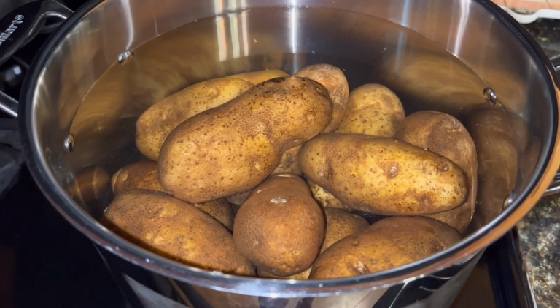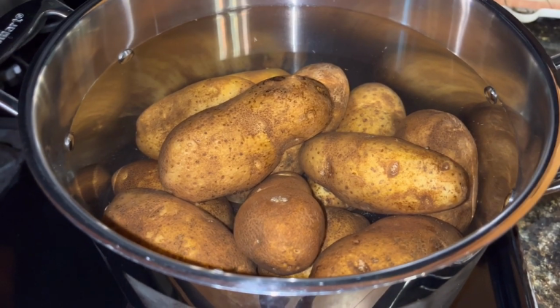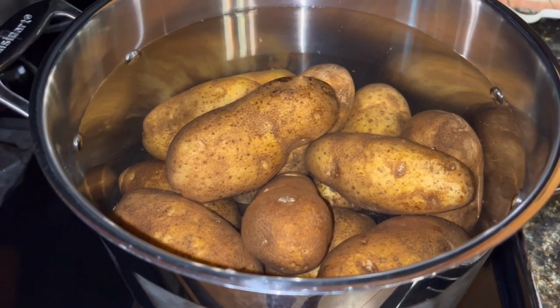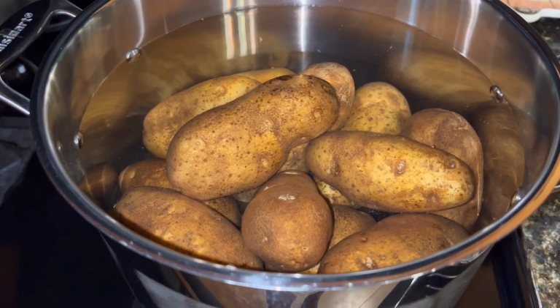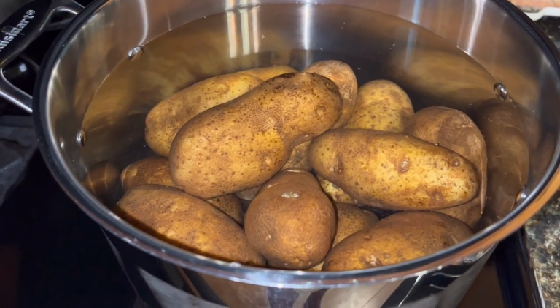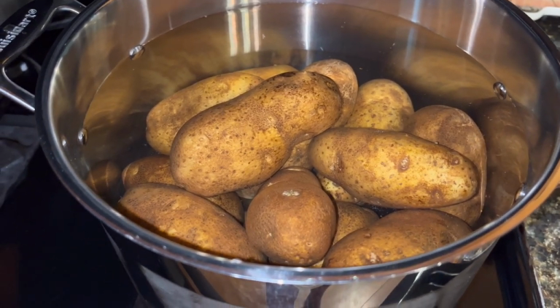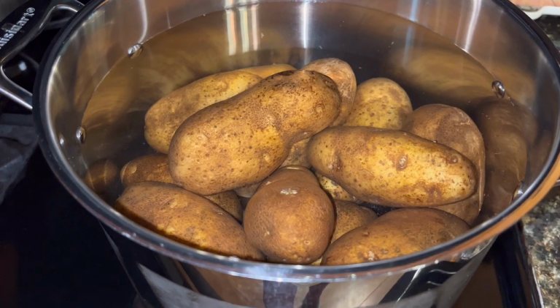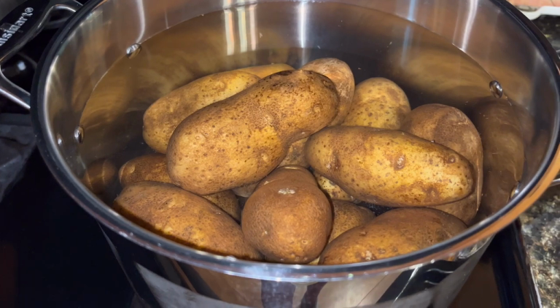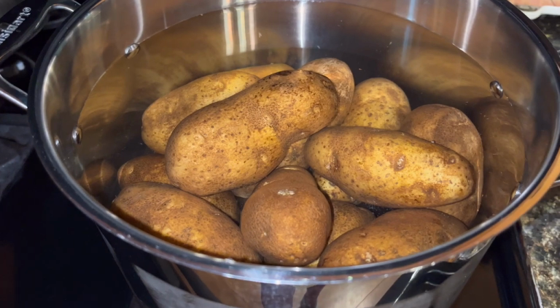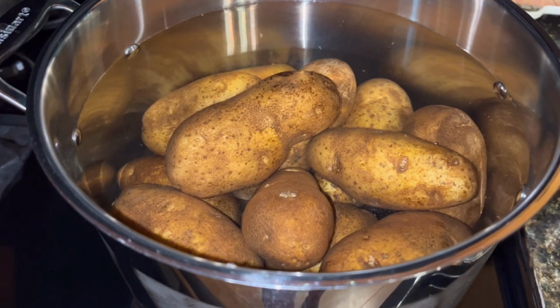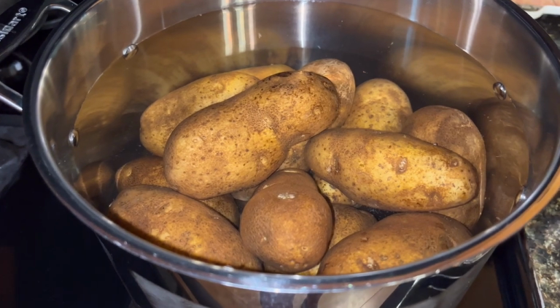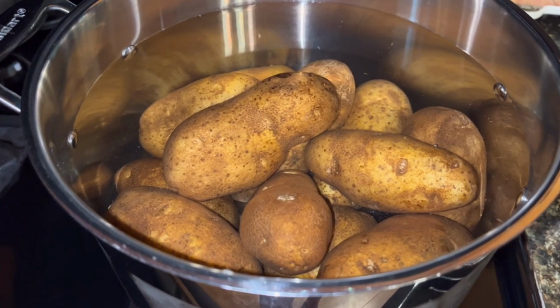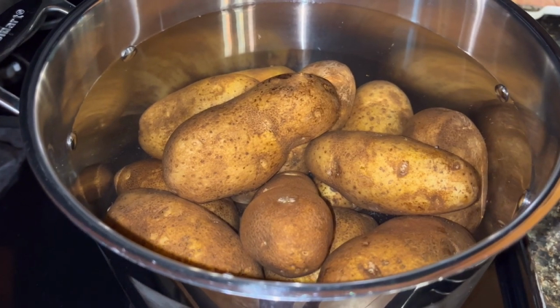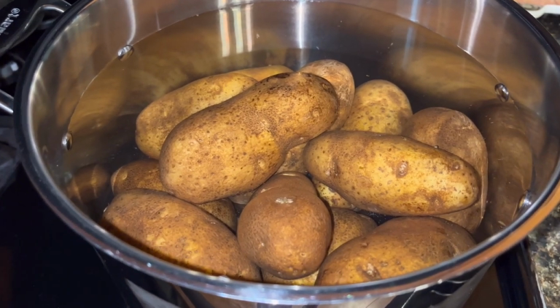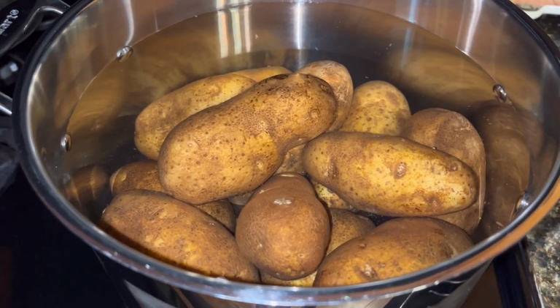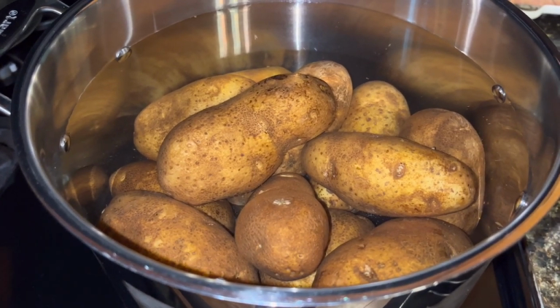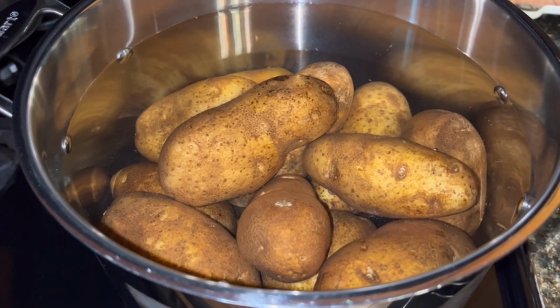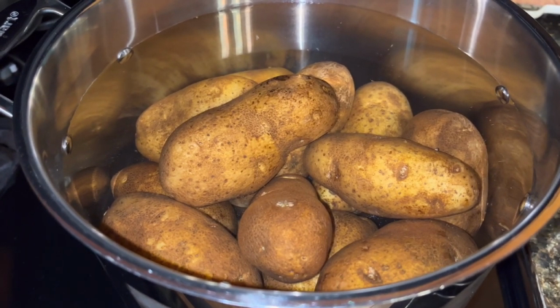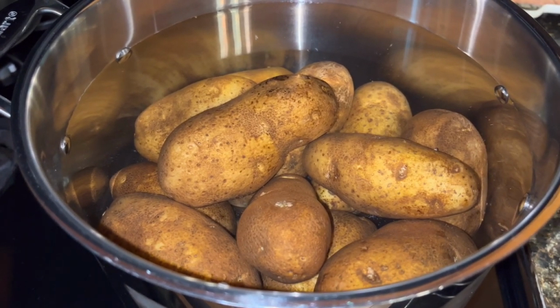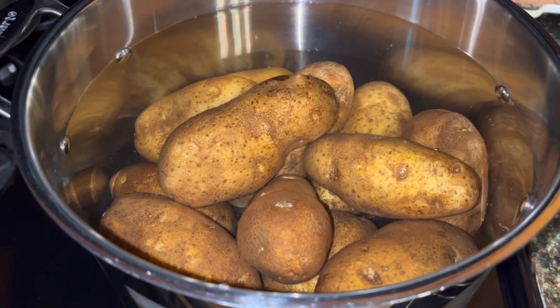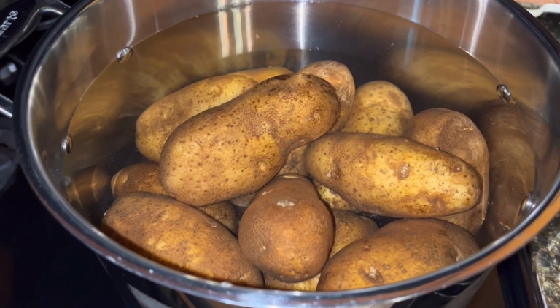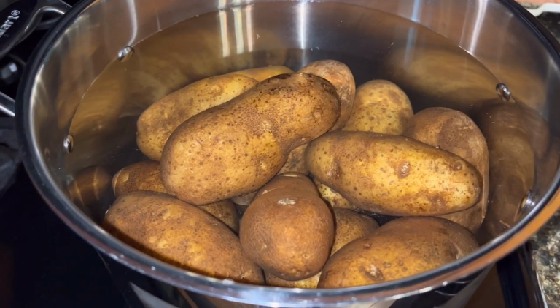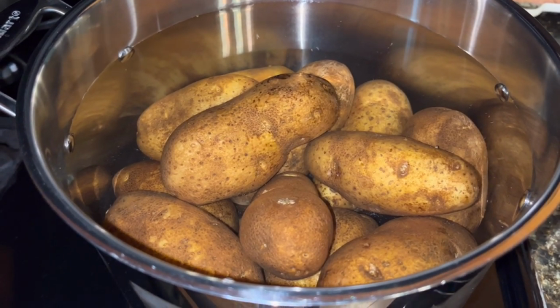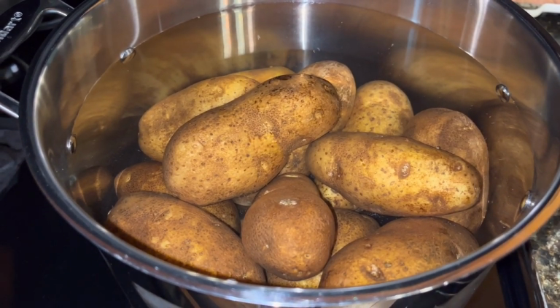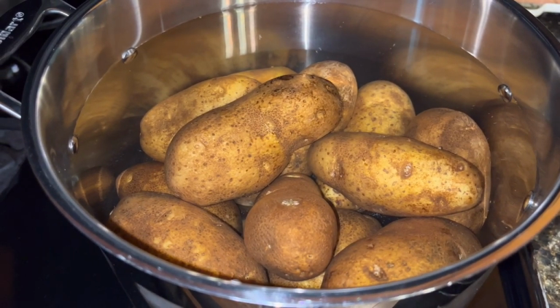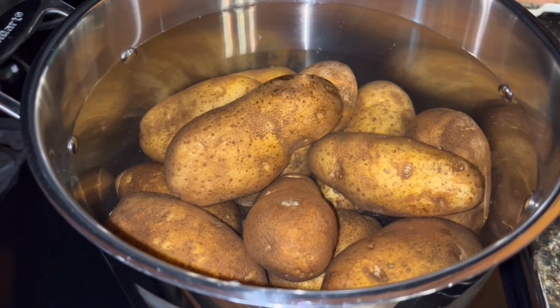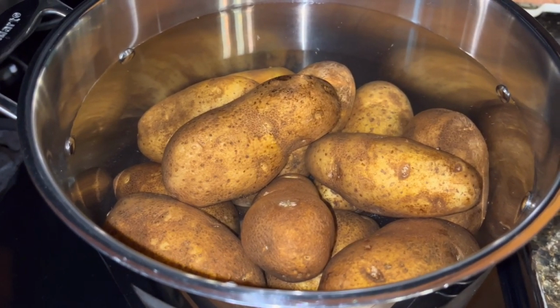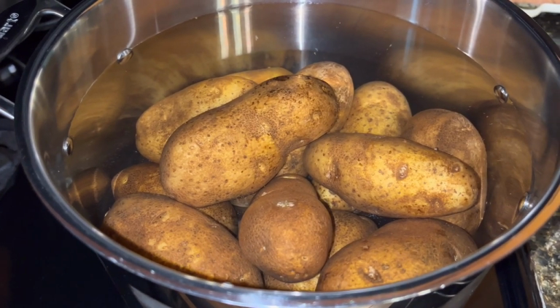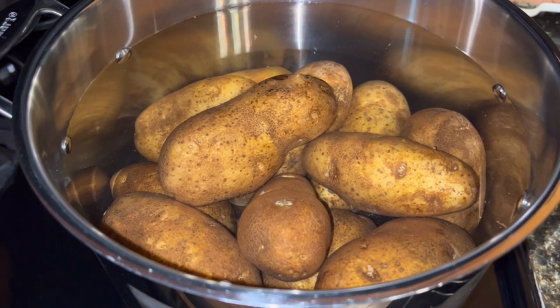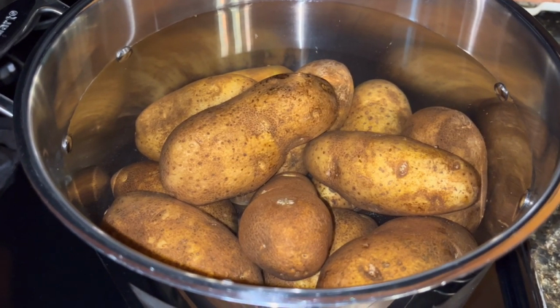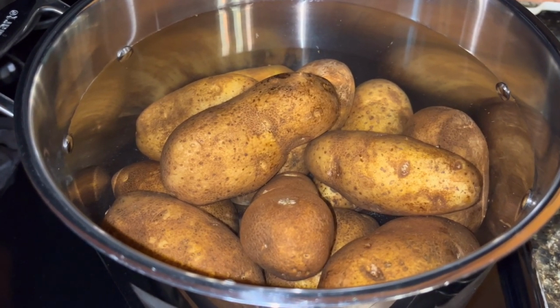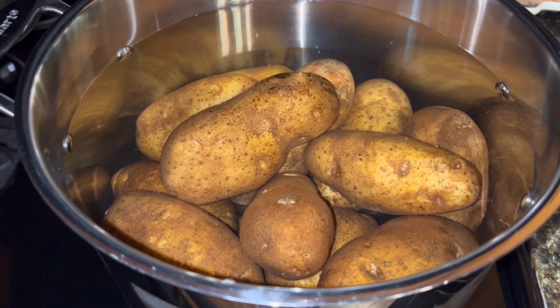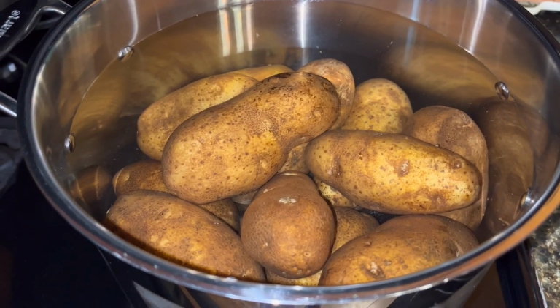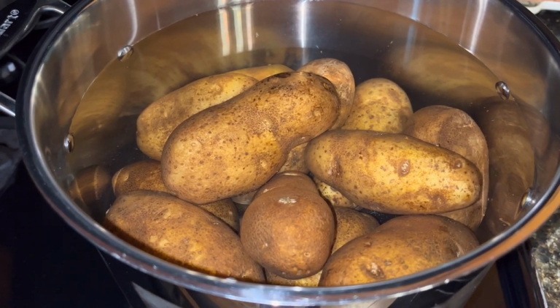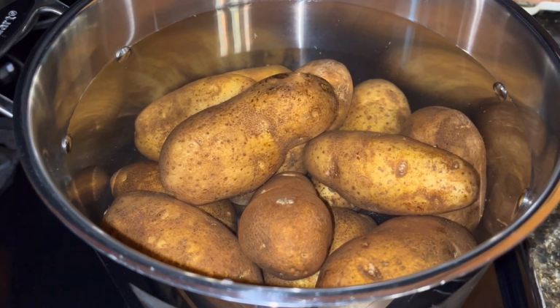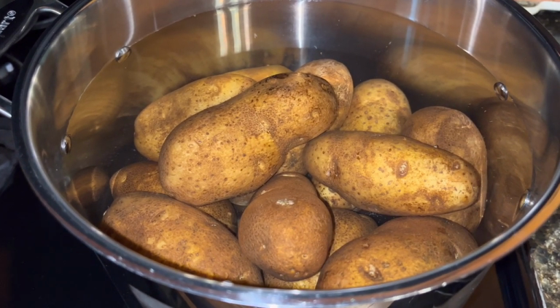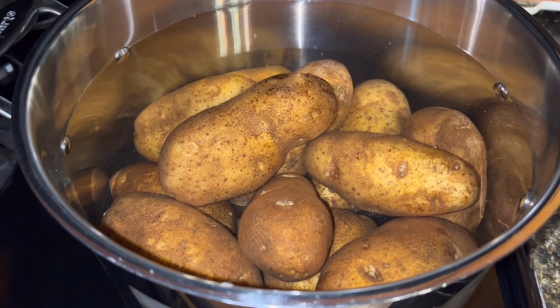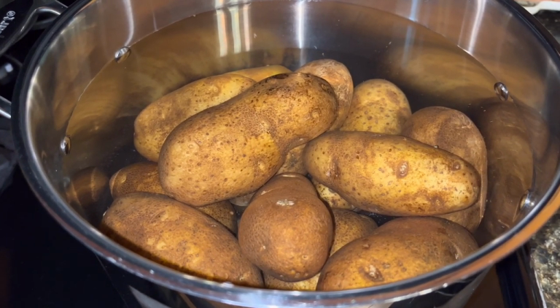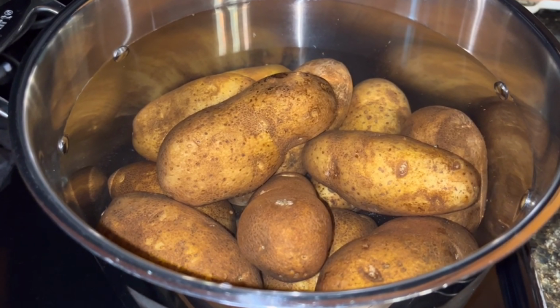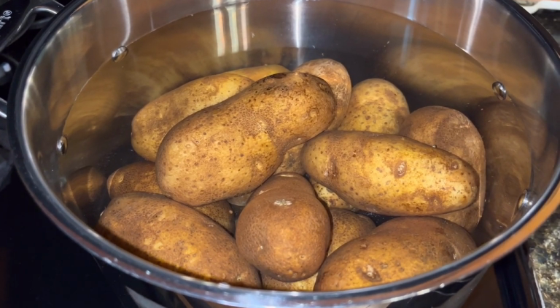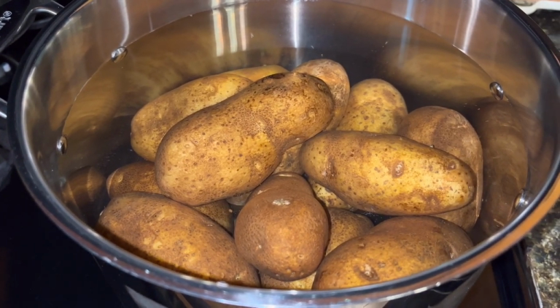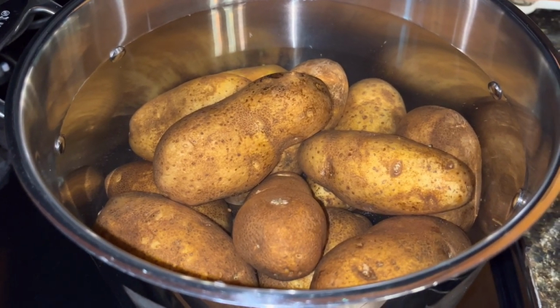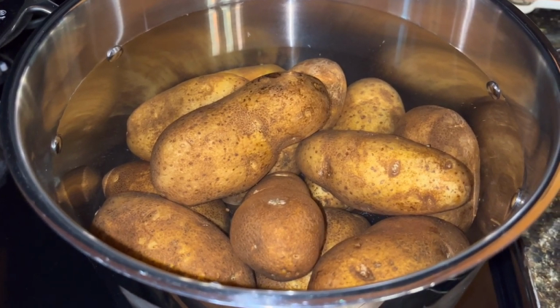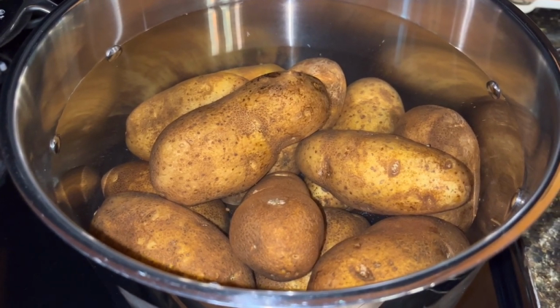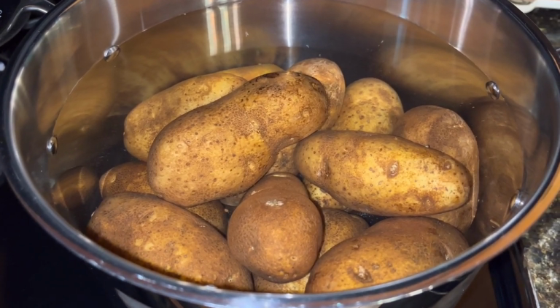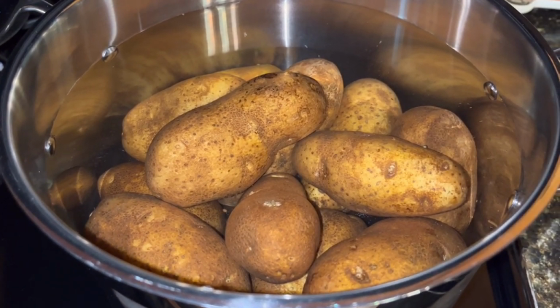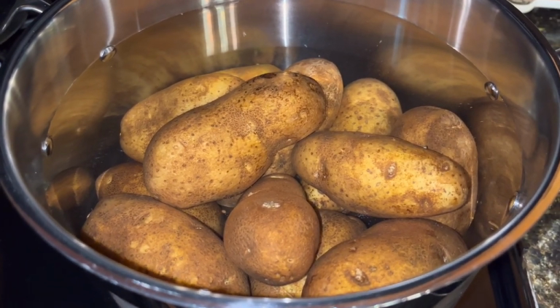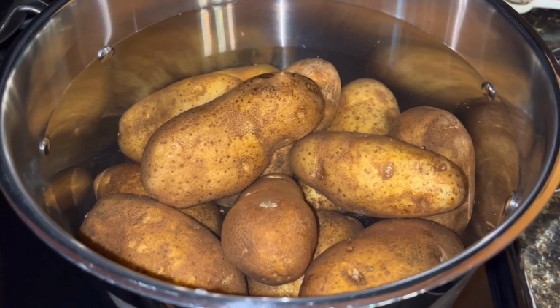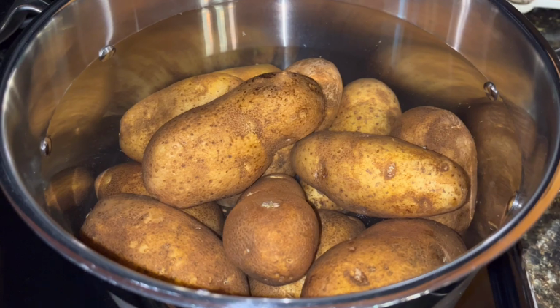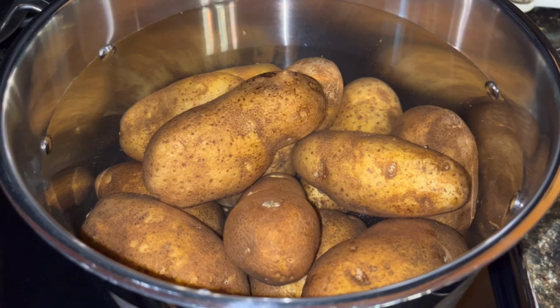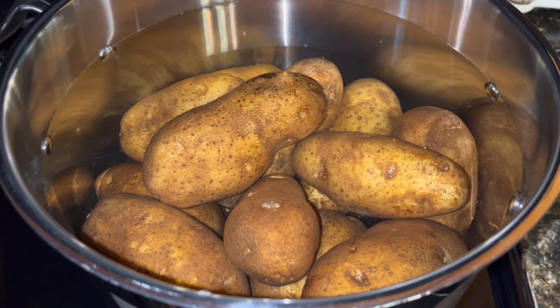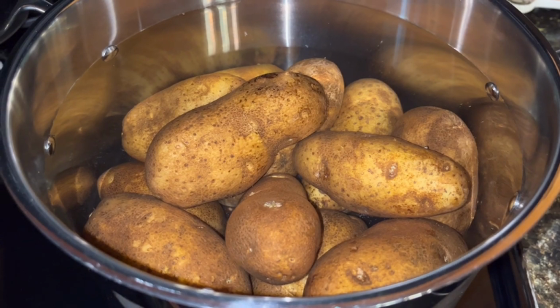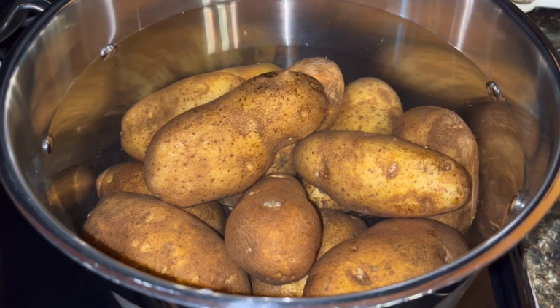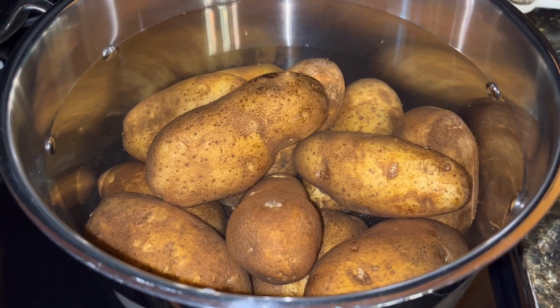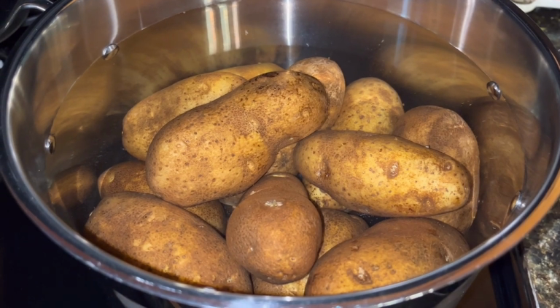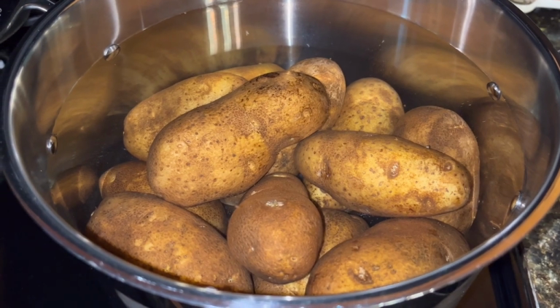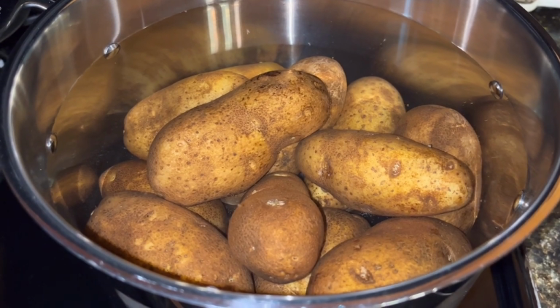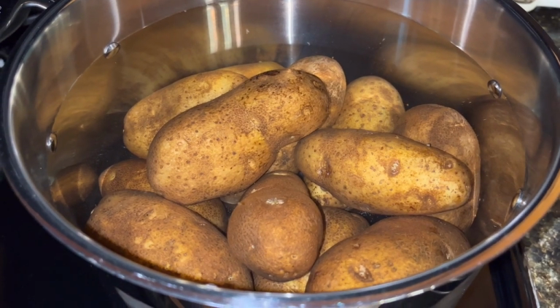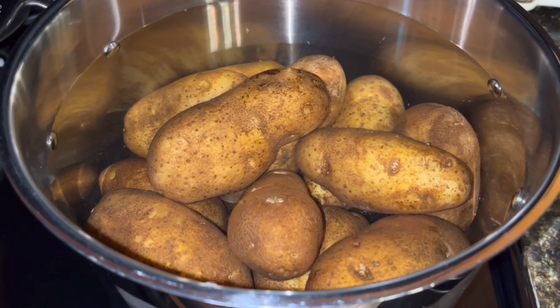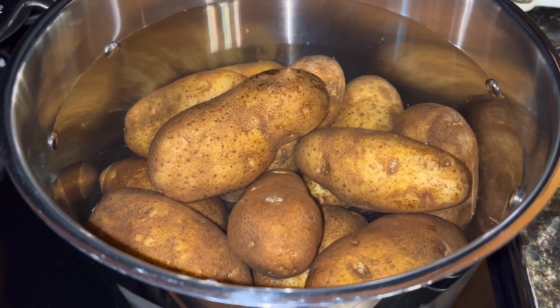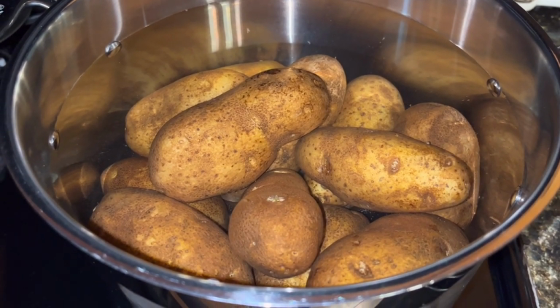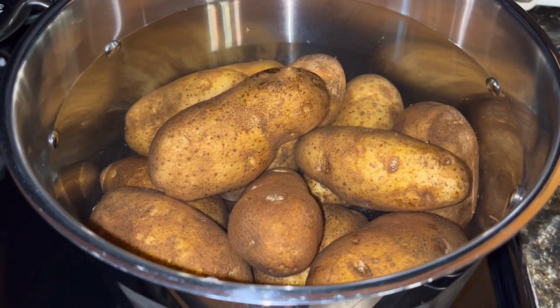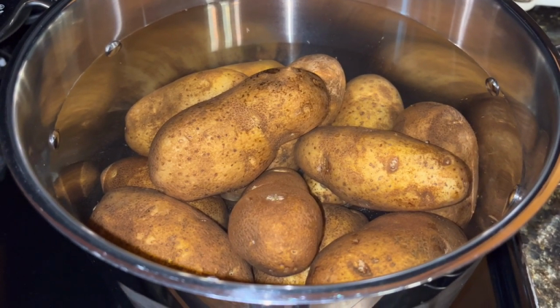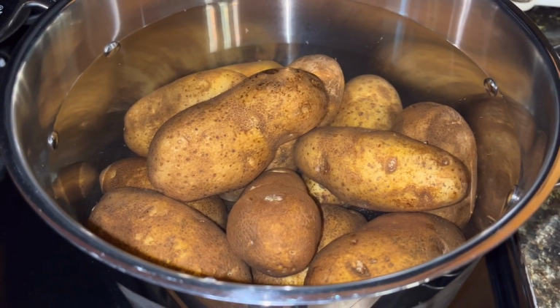First thing we need to do is wash up these potatoes. I've already done that — I'm saving you time. You know how to wash a potato.